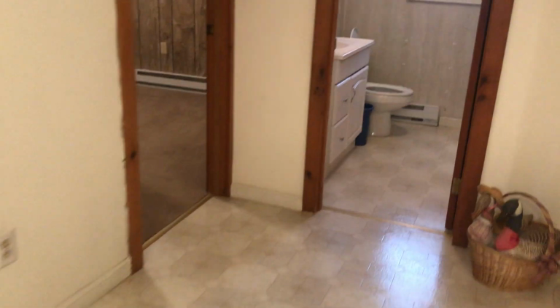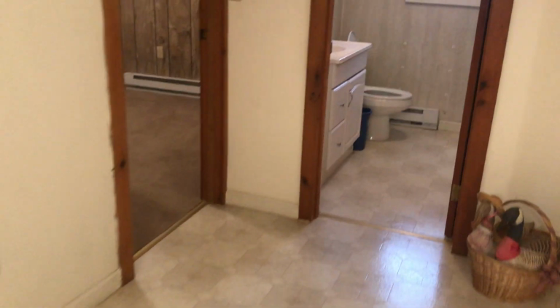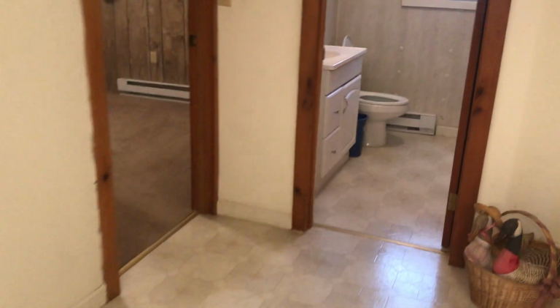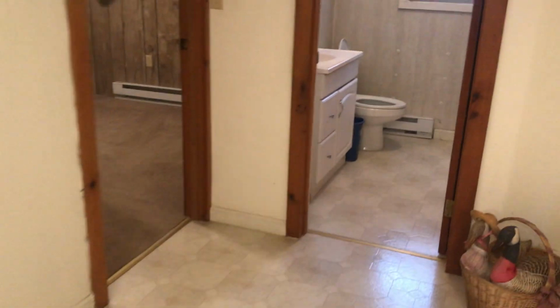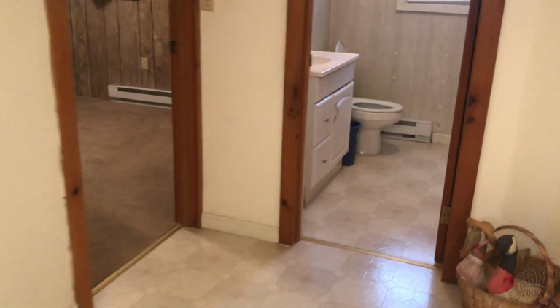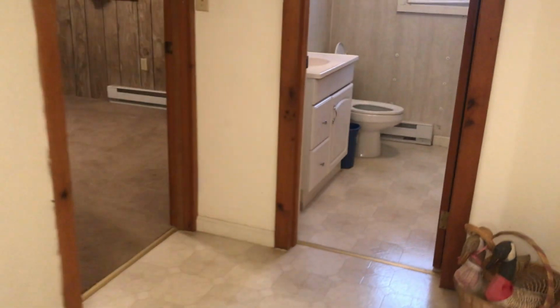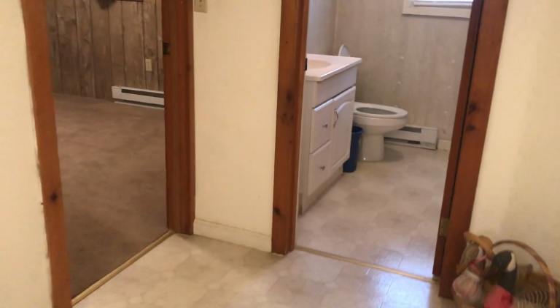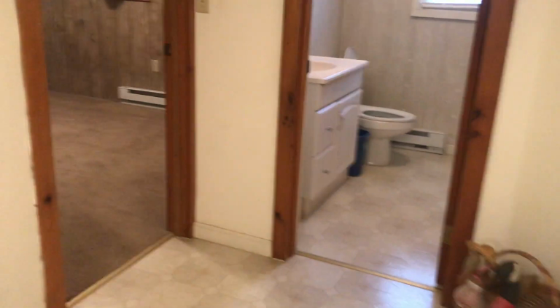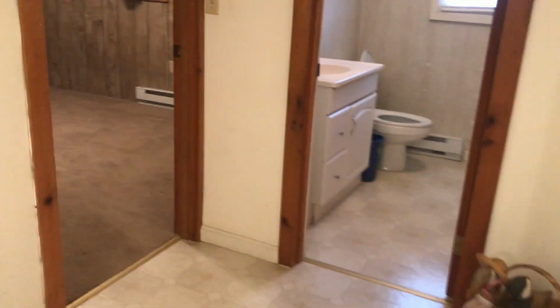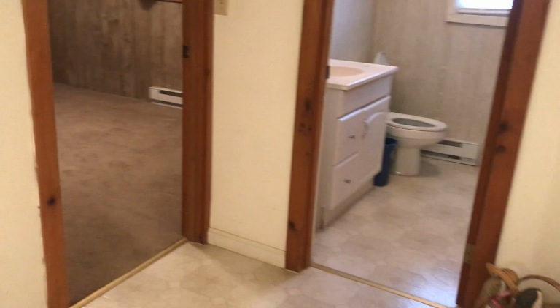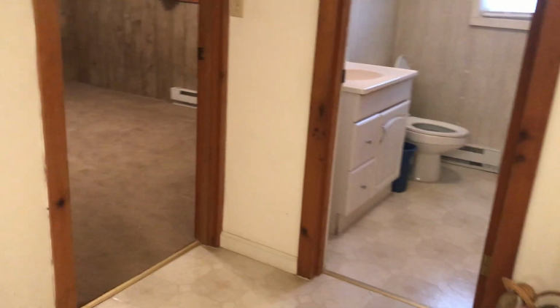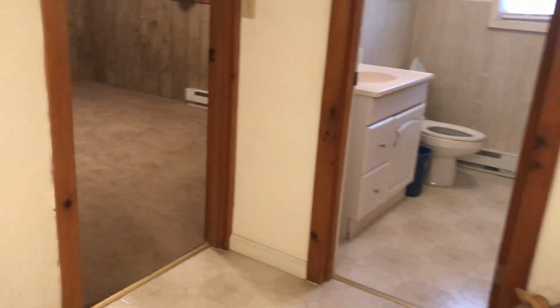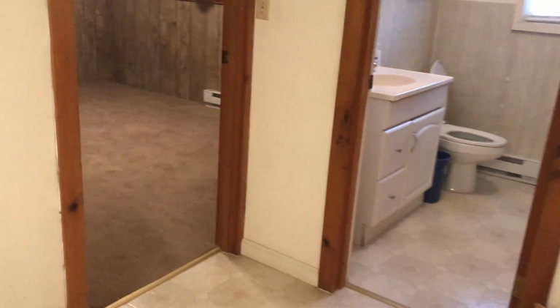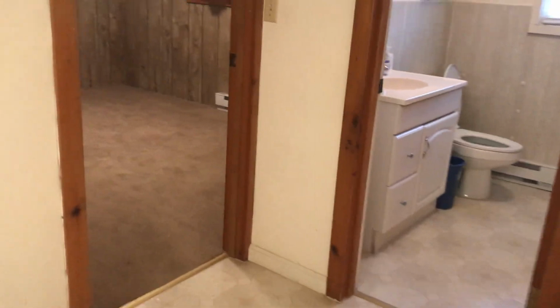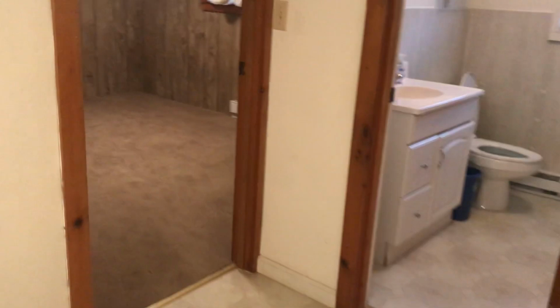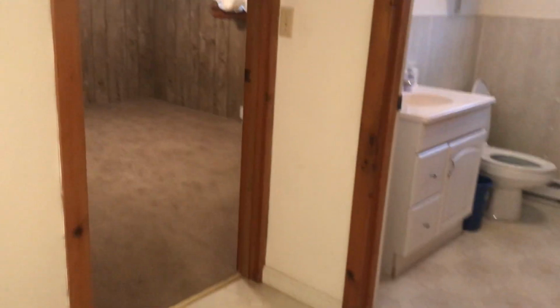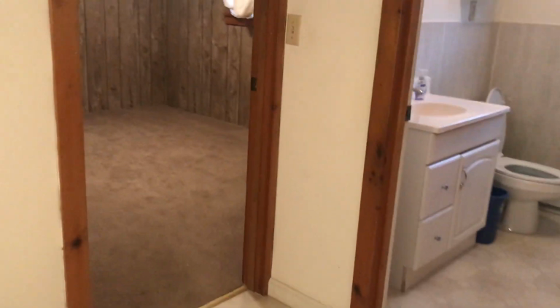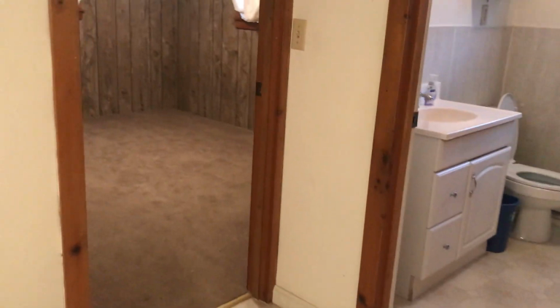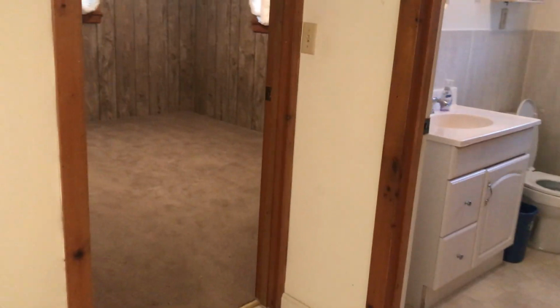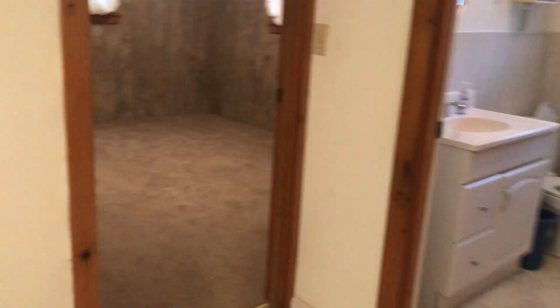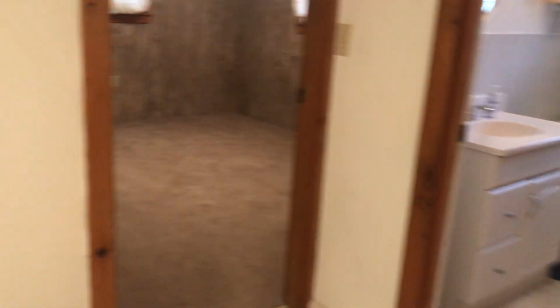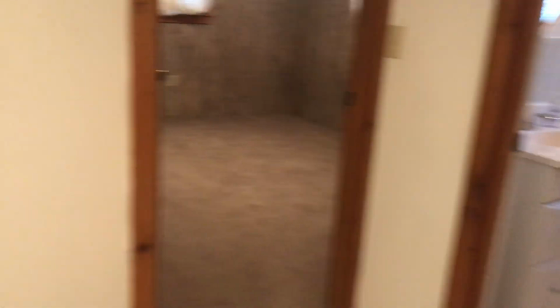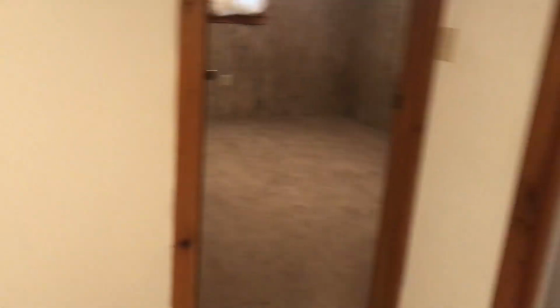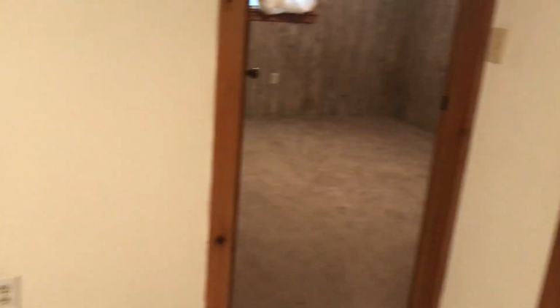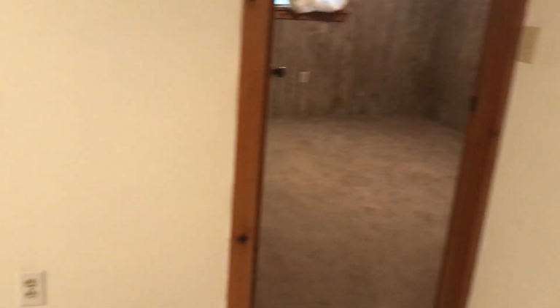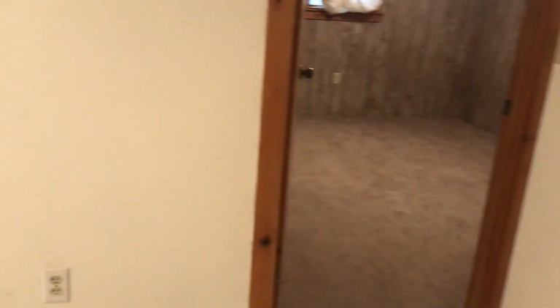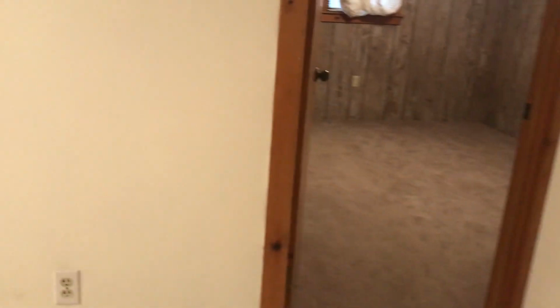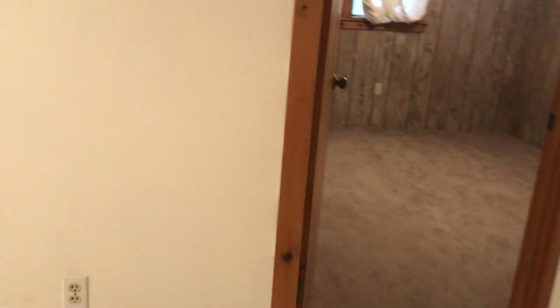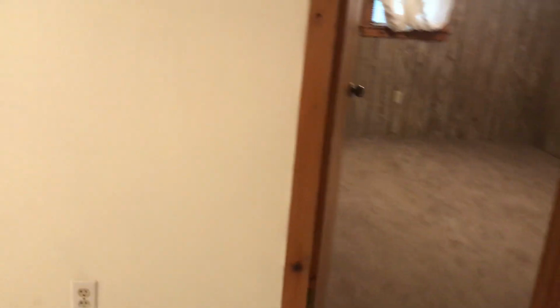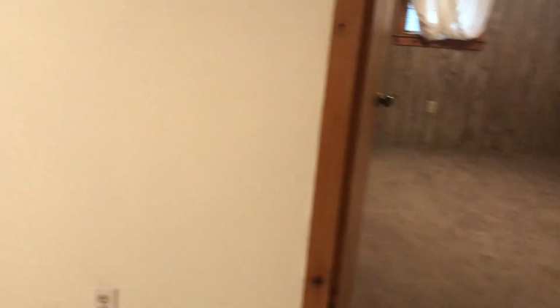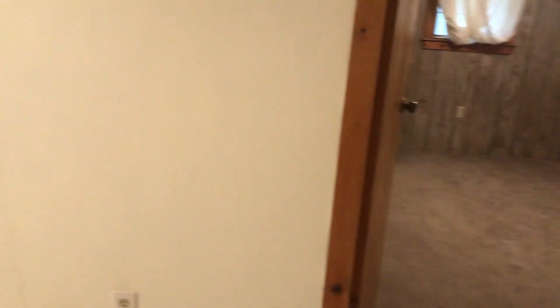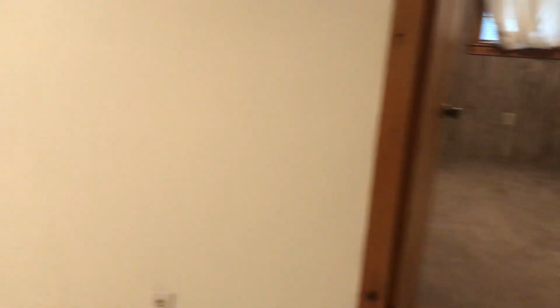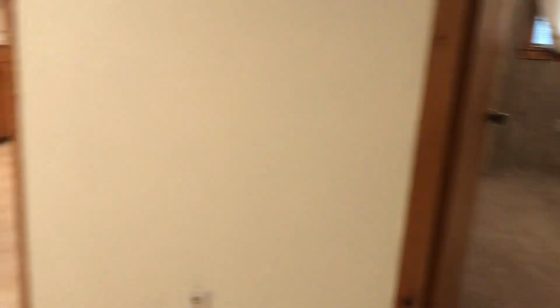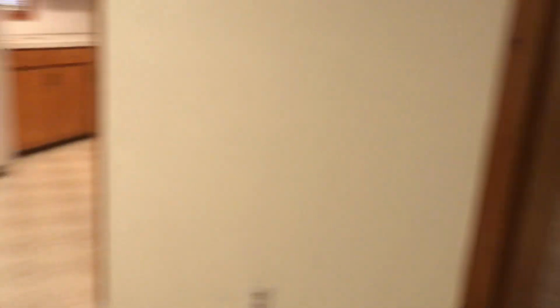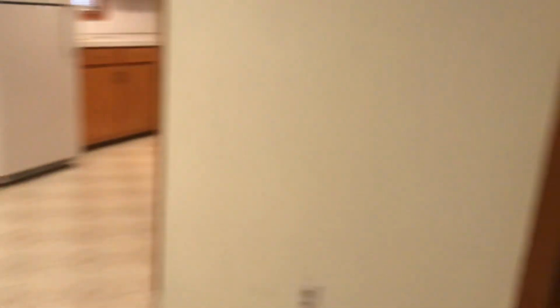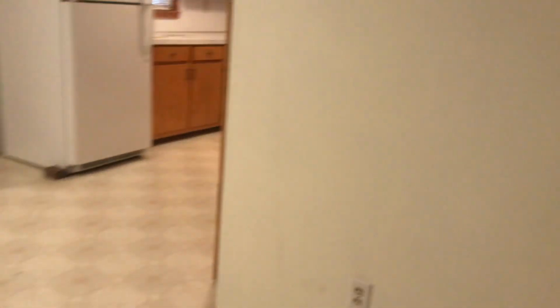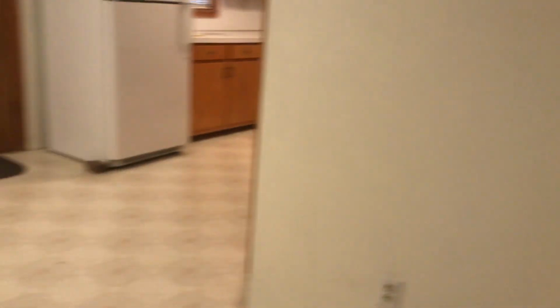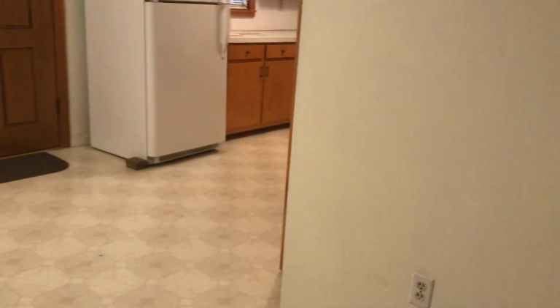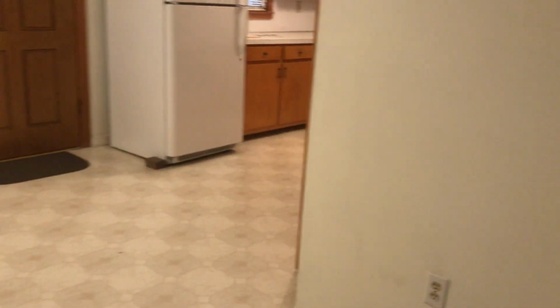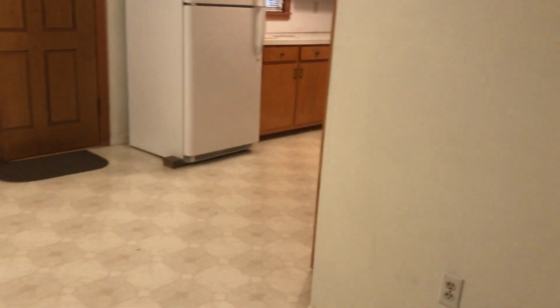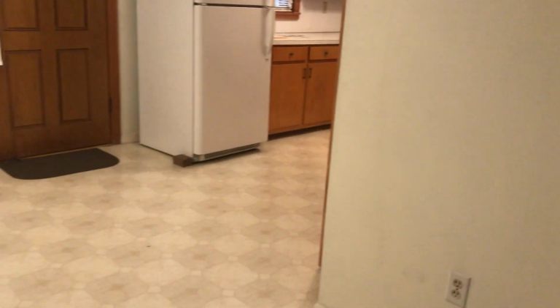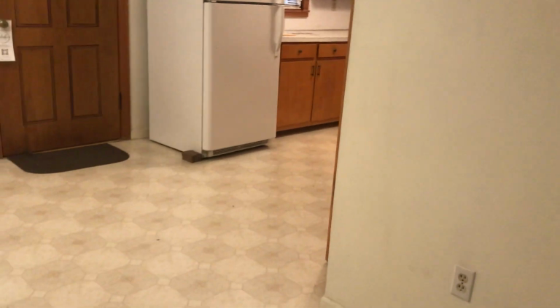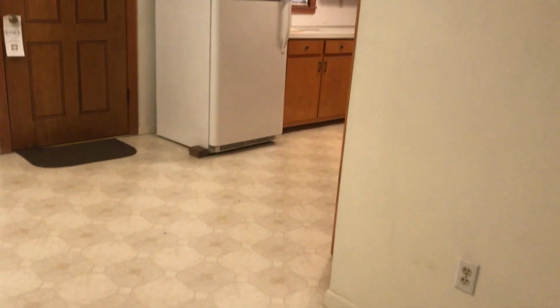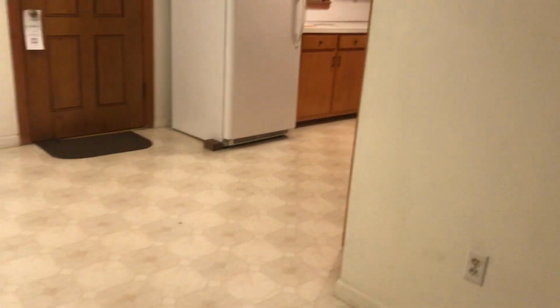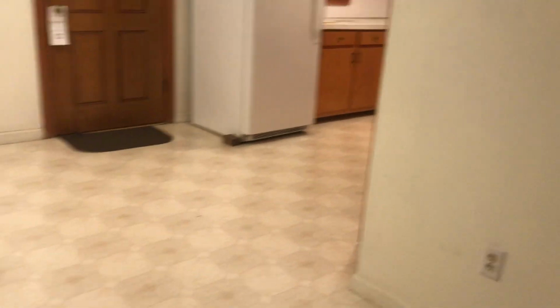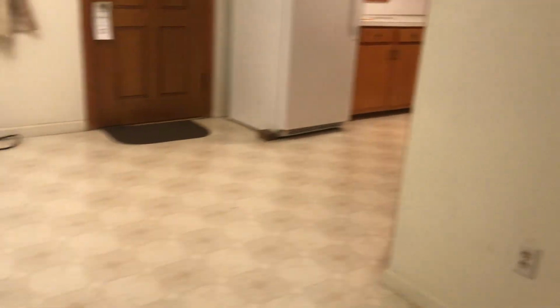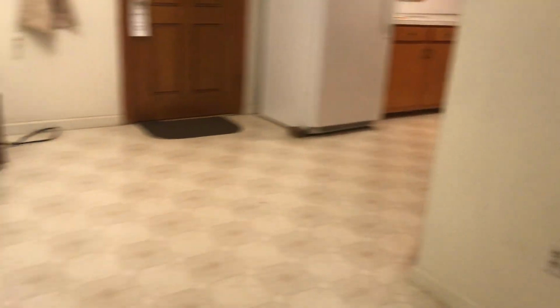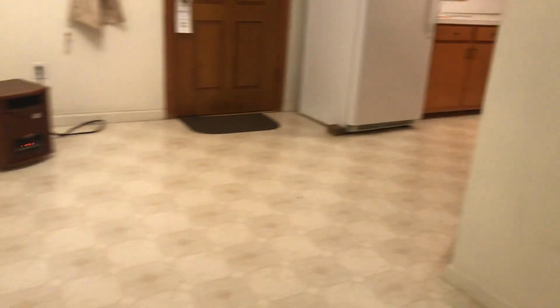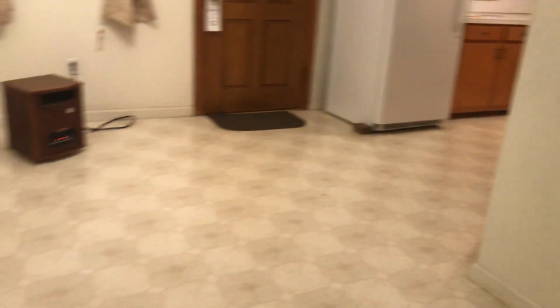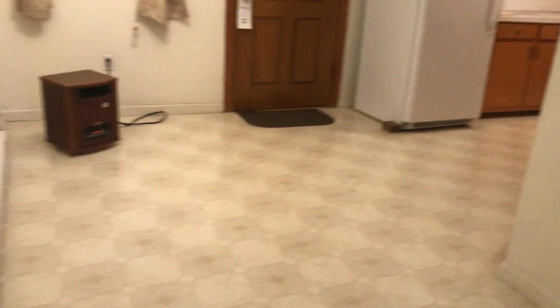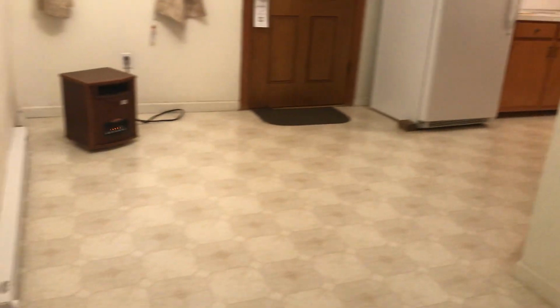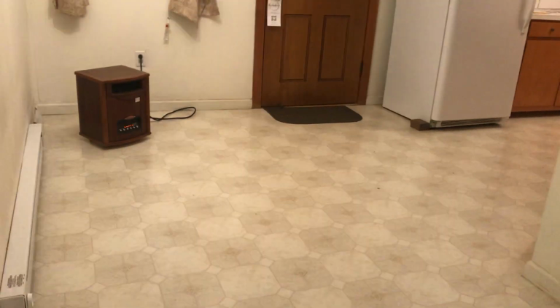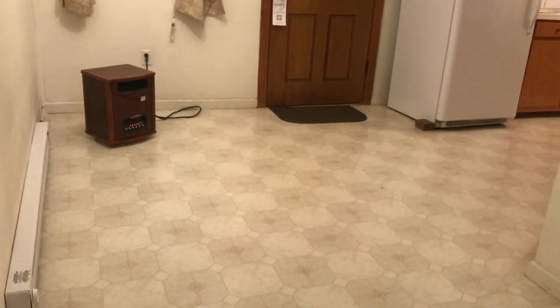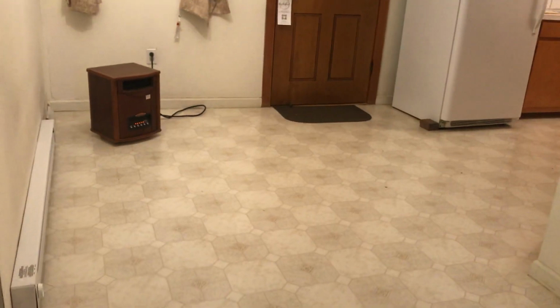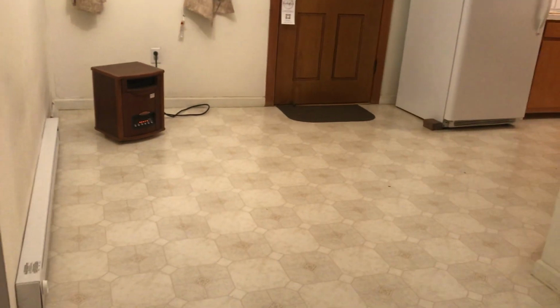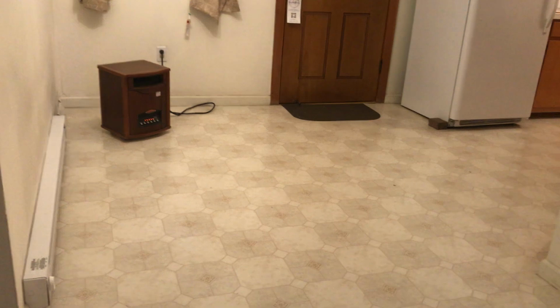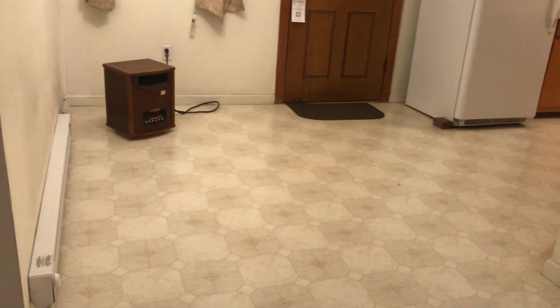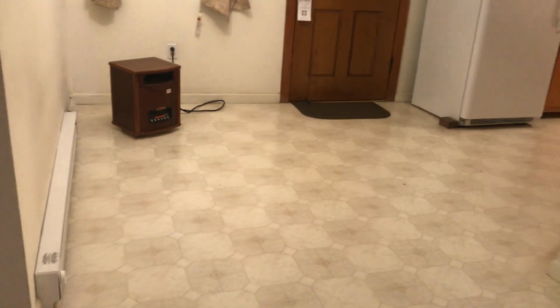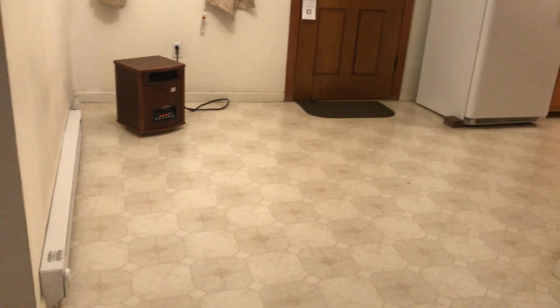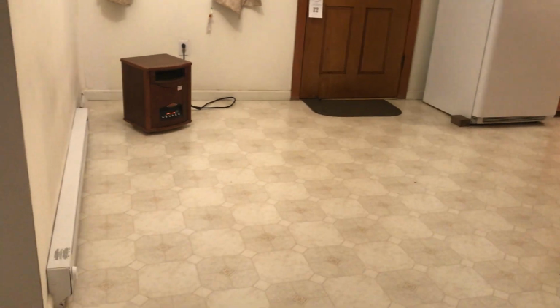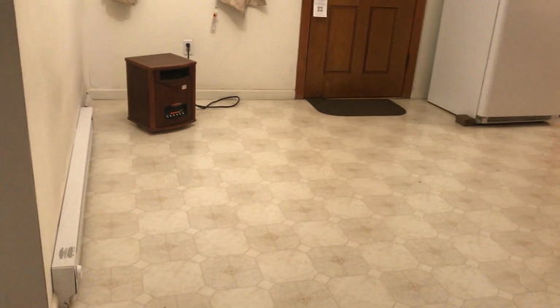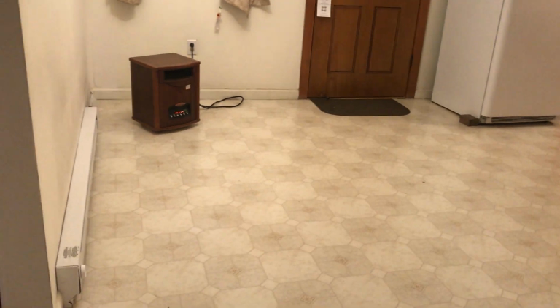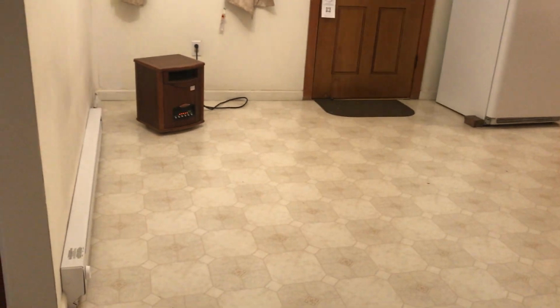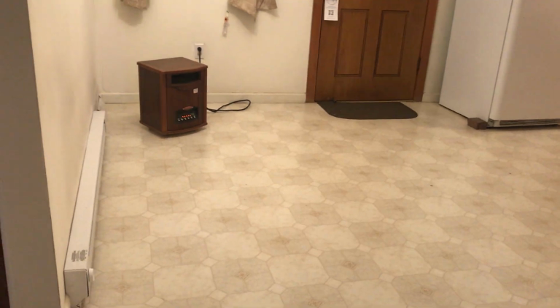Starting now — going down. Baseboard heat.